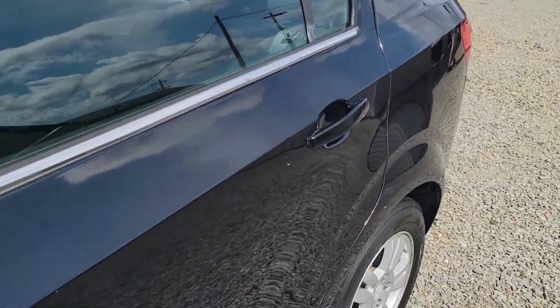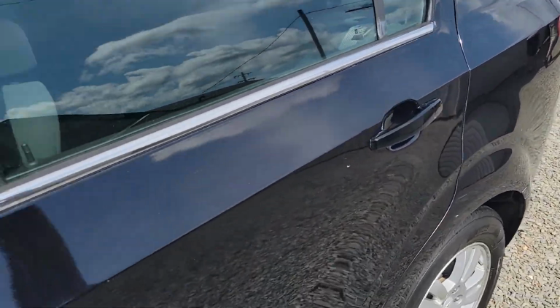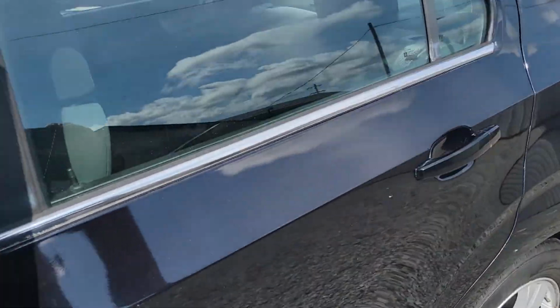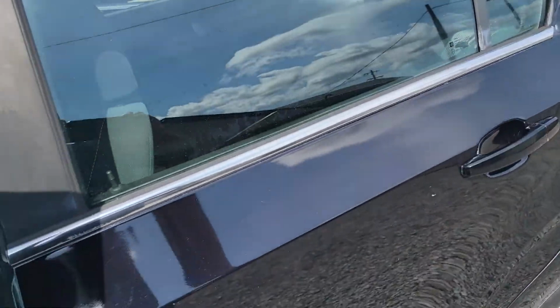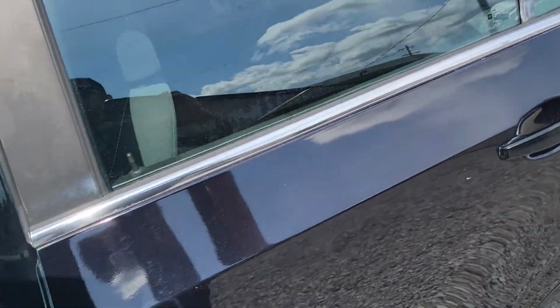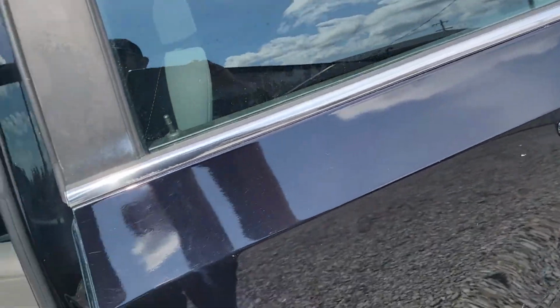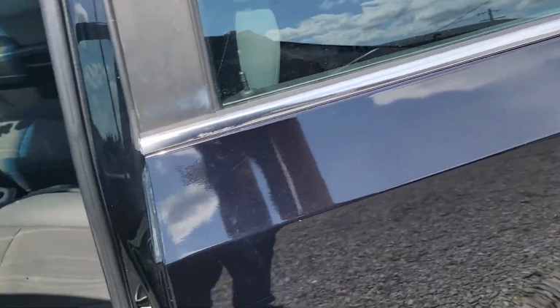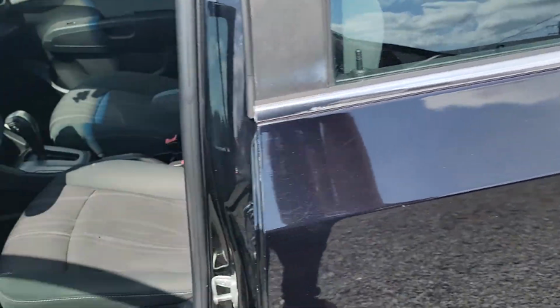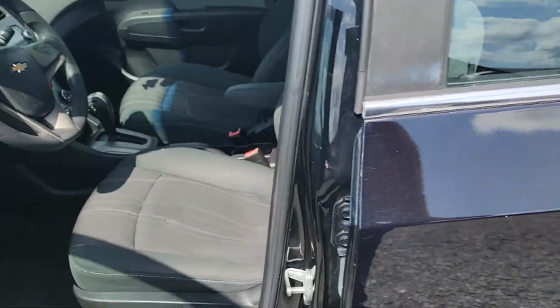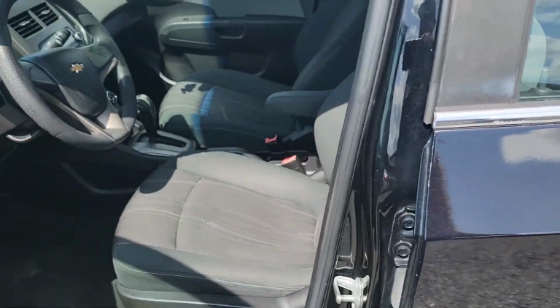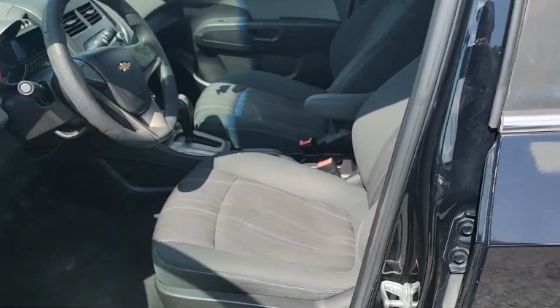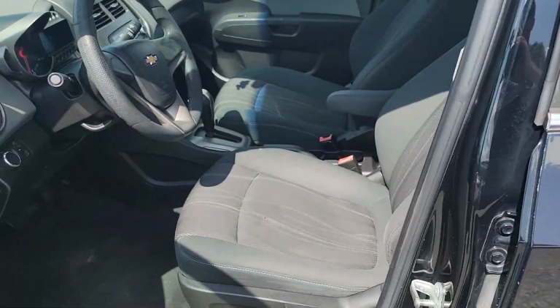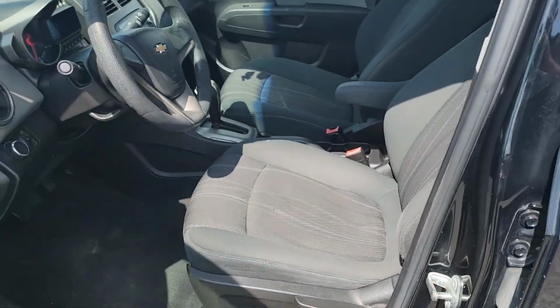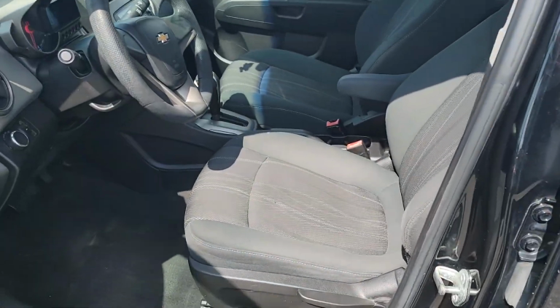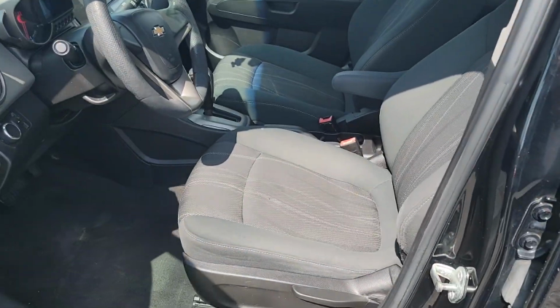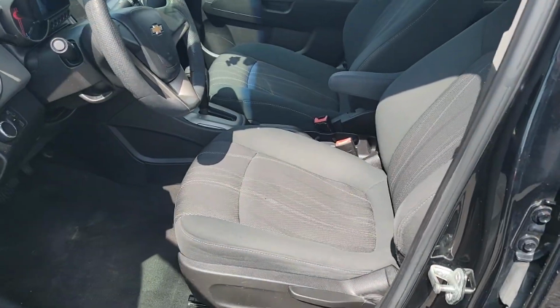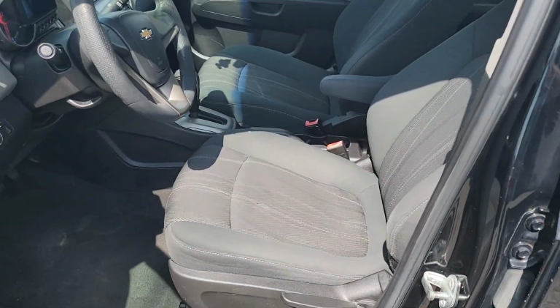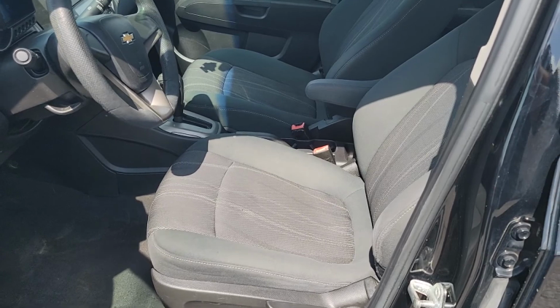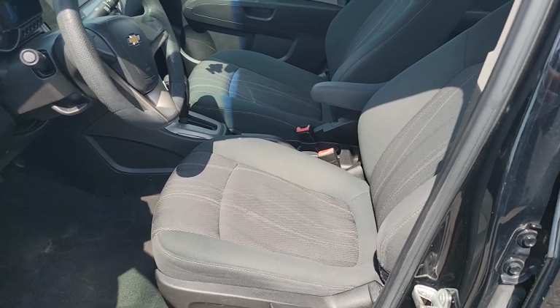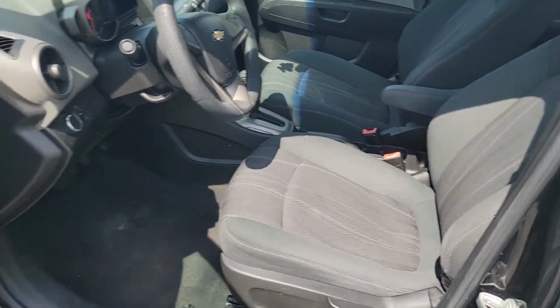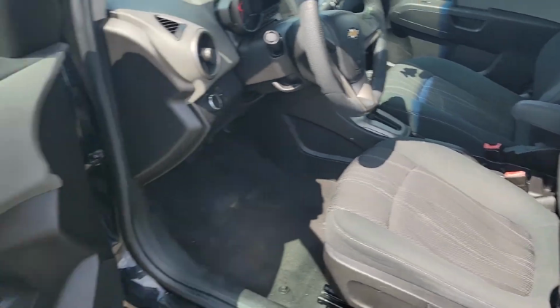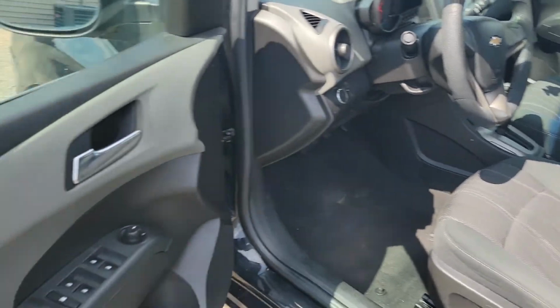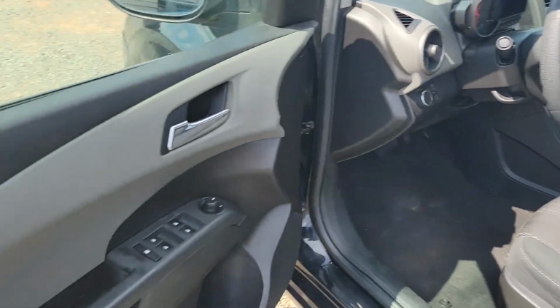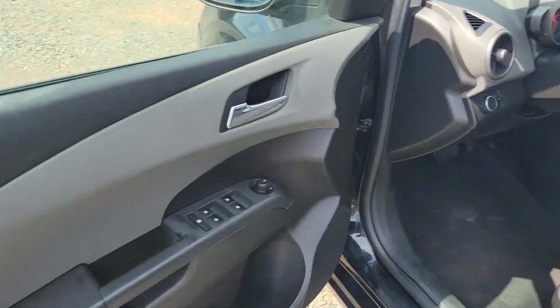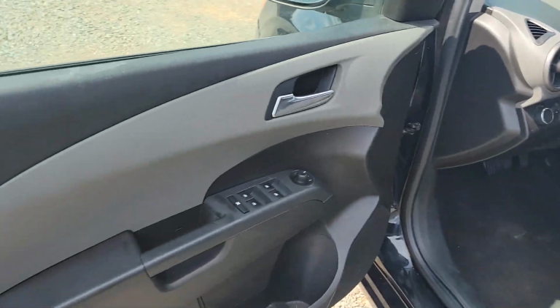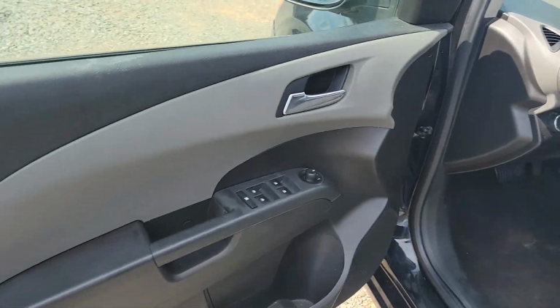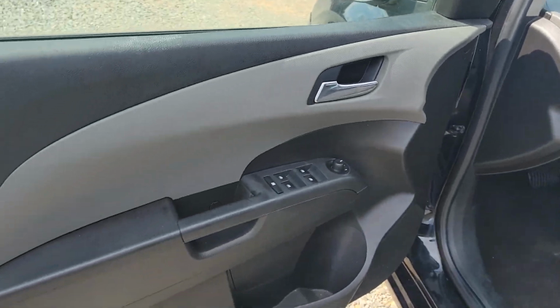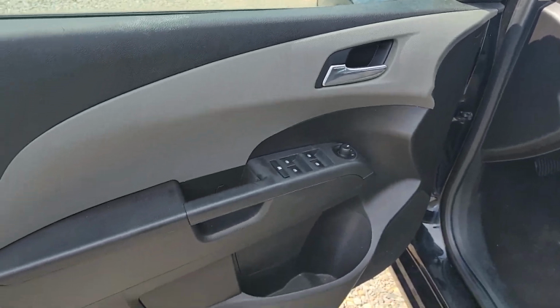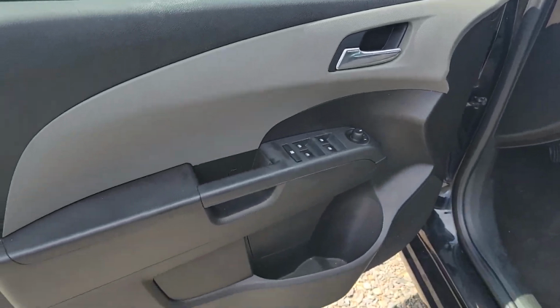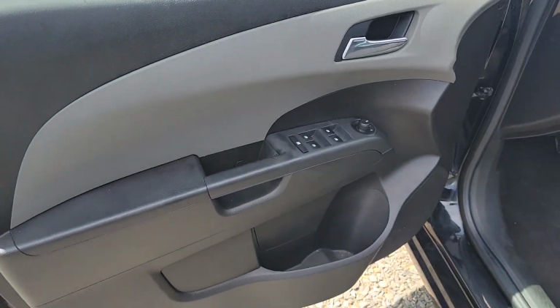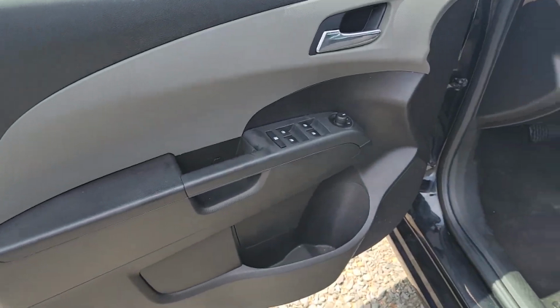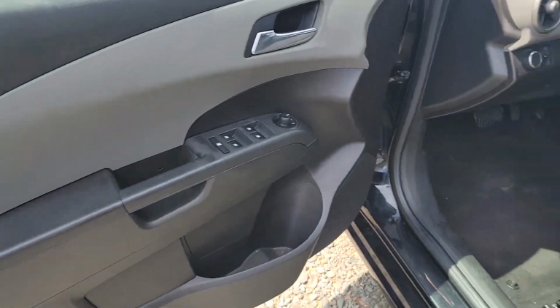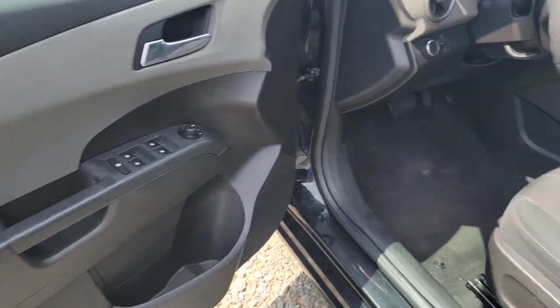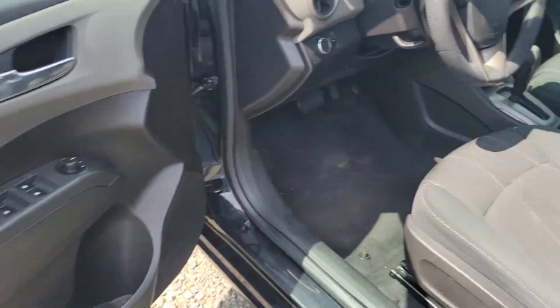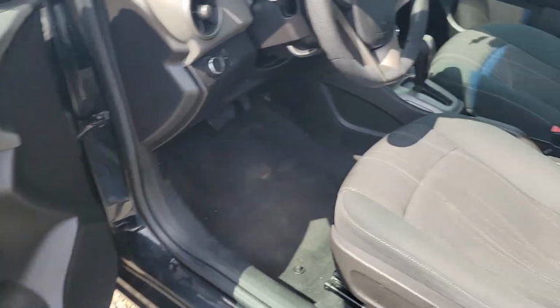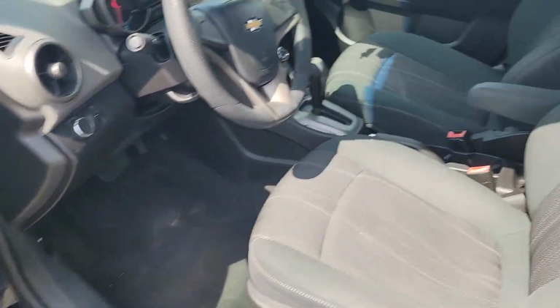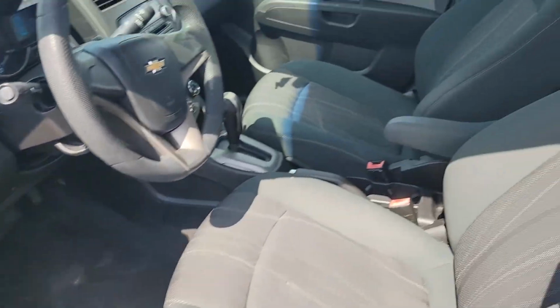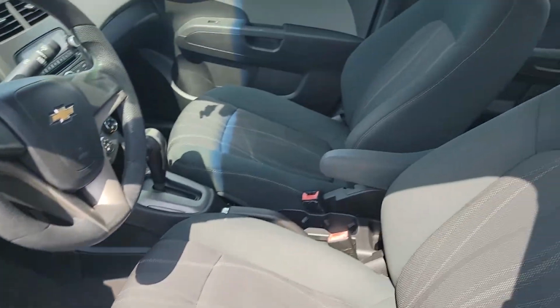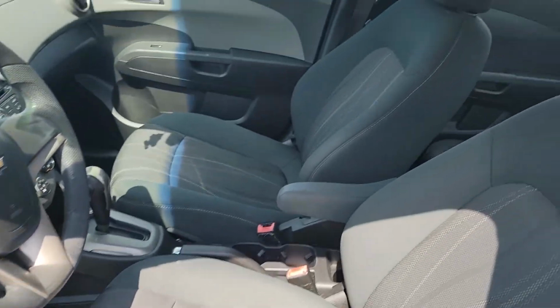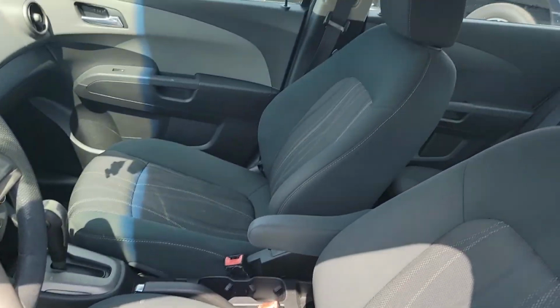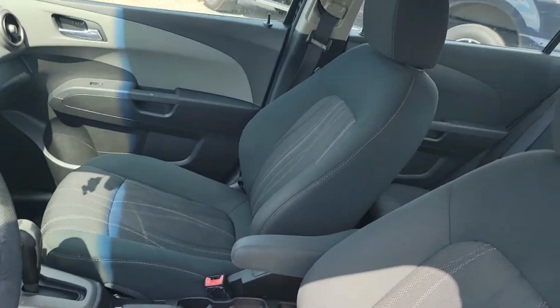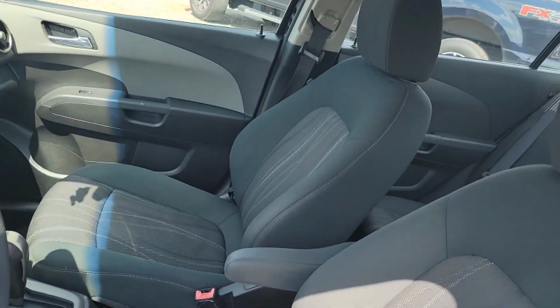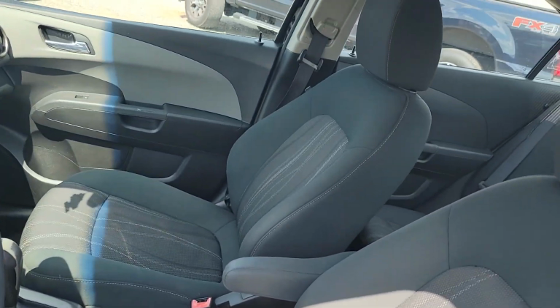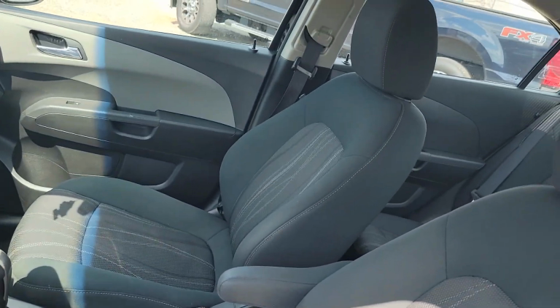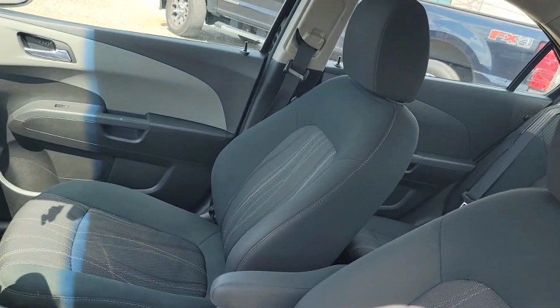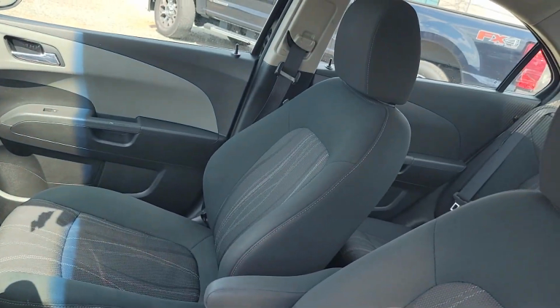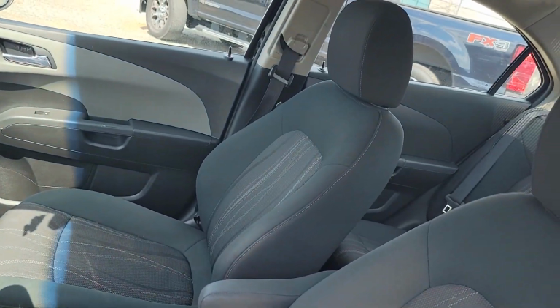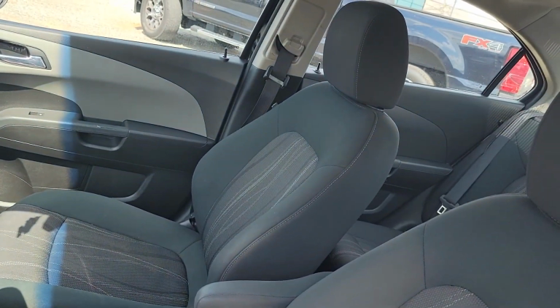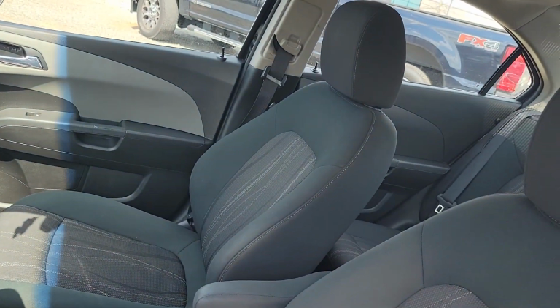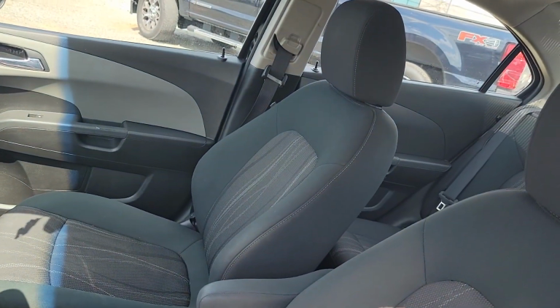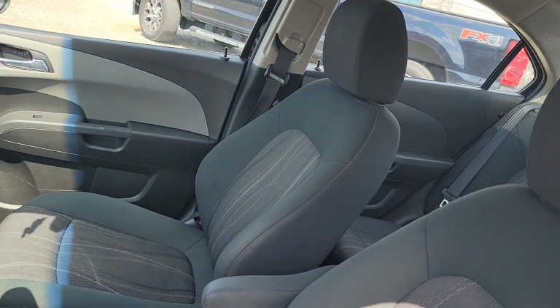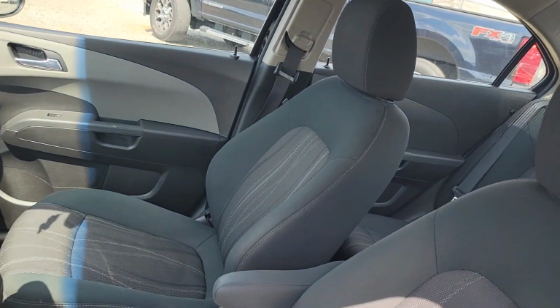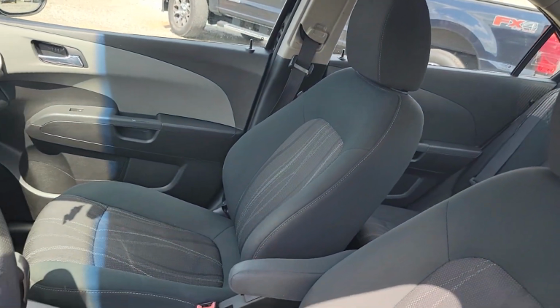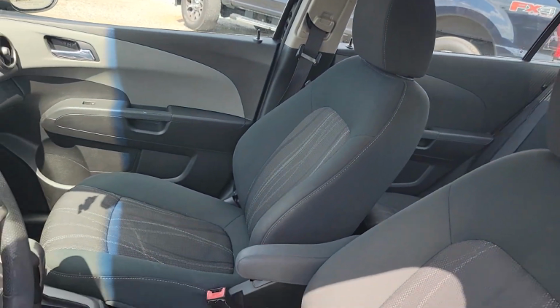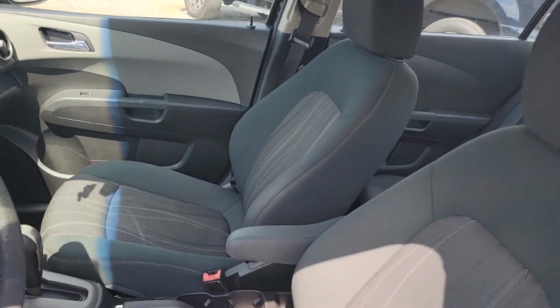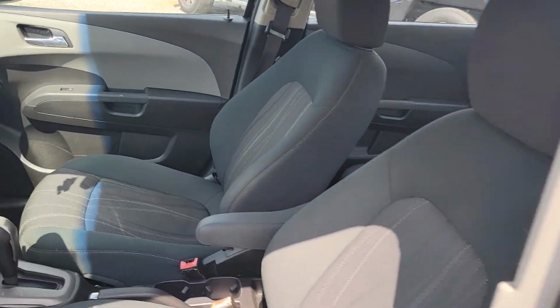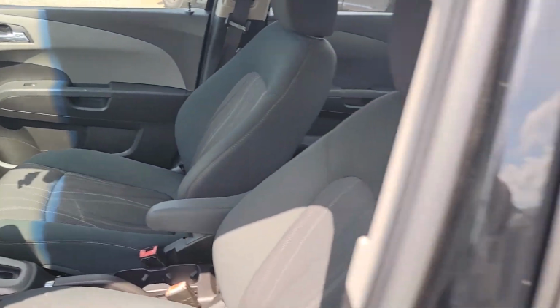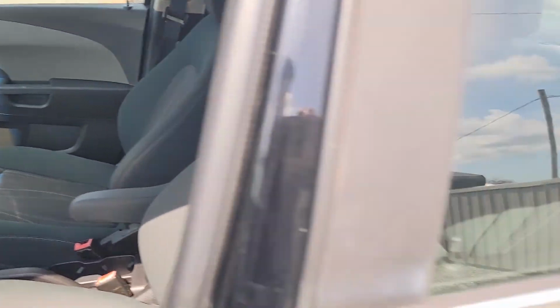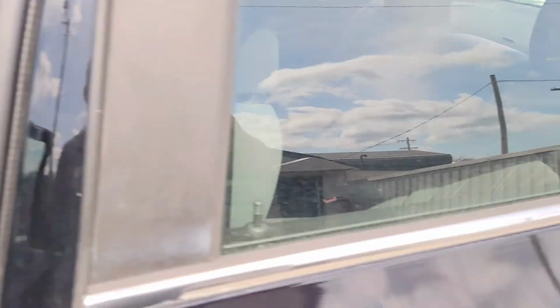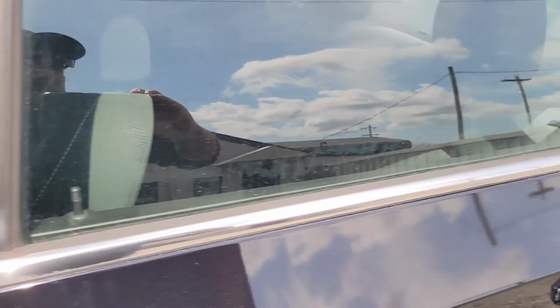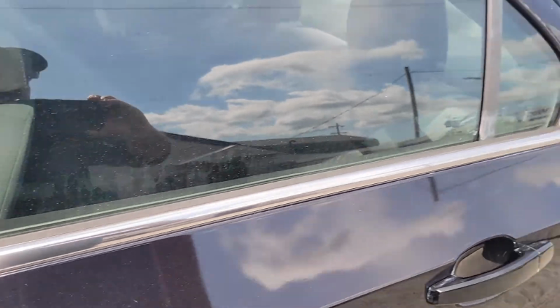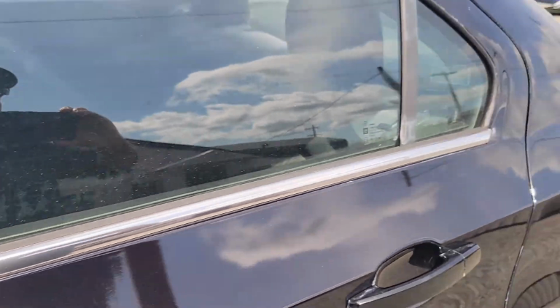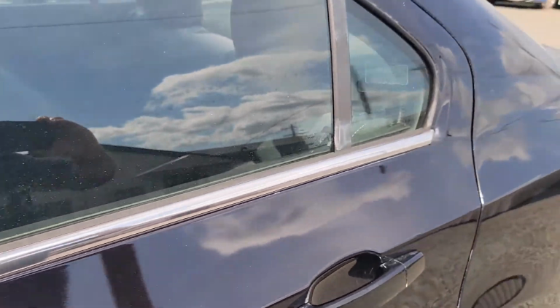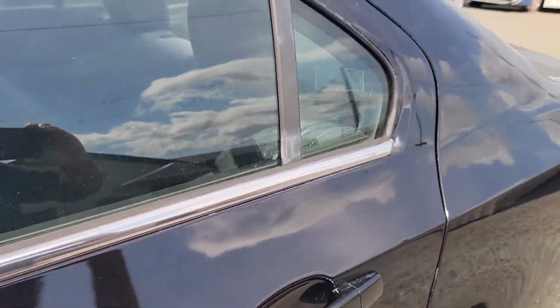Let me show you guys the interior. Gray interior. Power windows, power door locks. Good air conditioning, good heater guys.